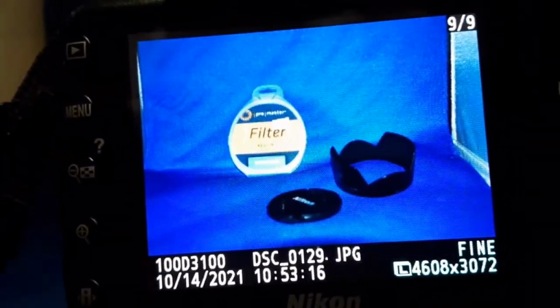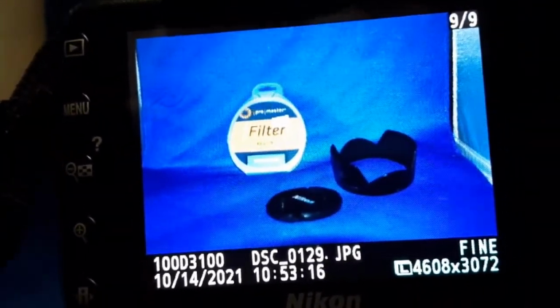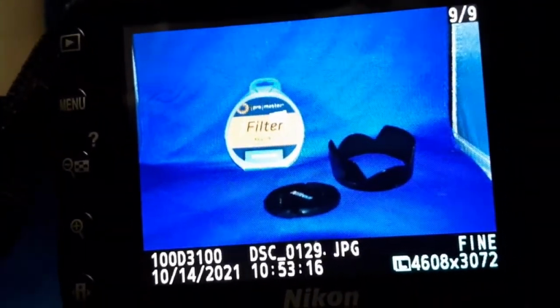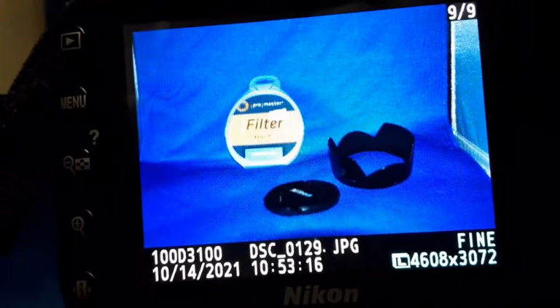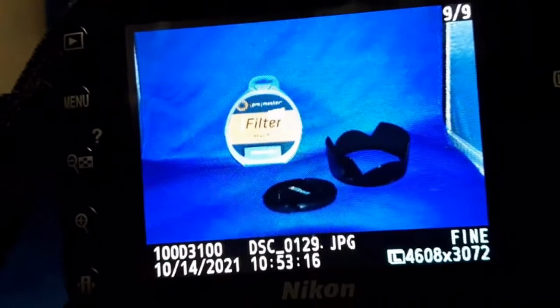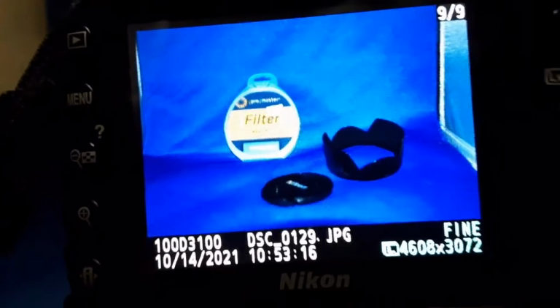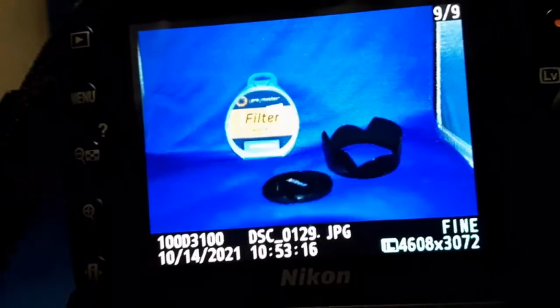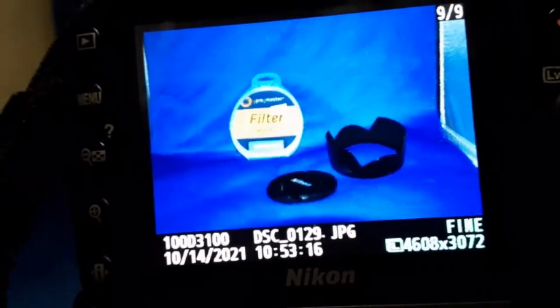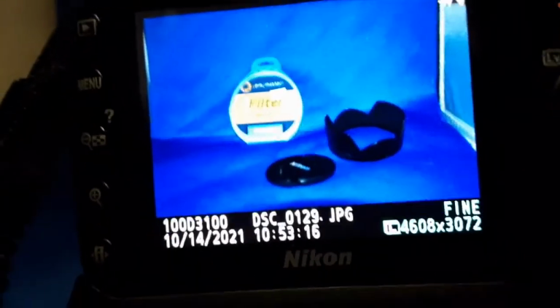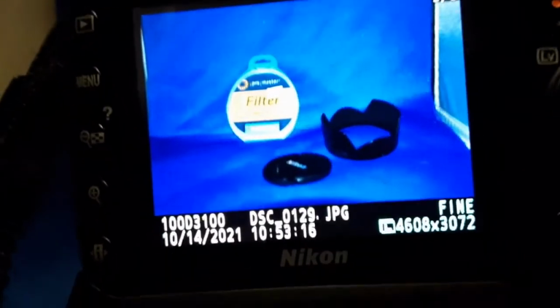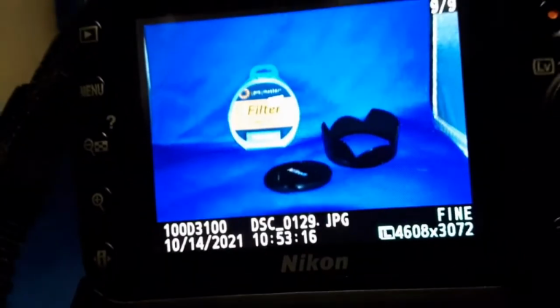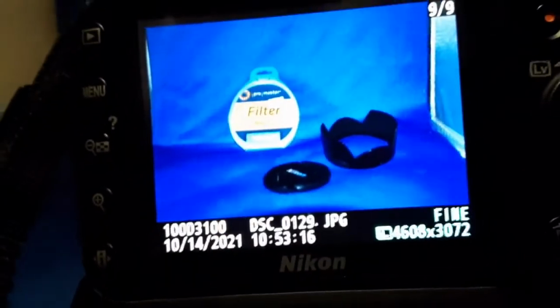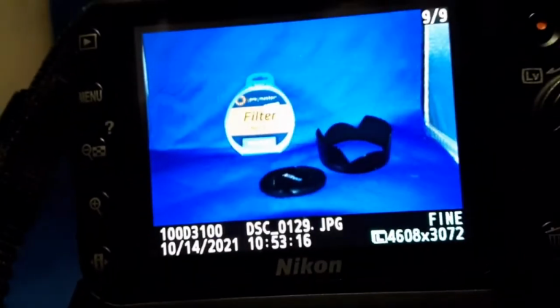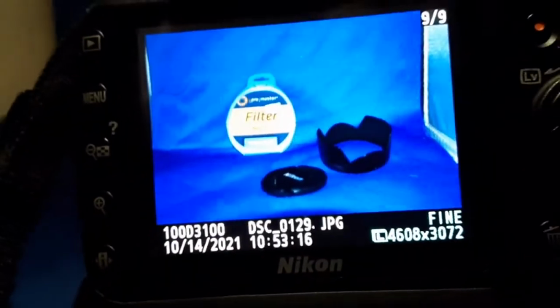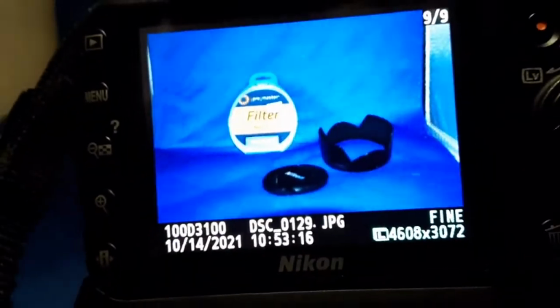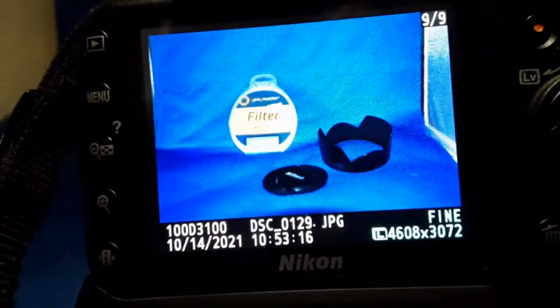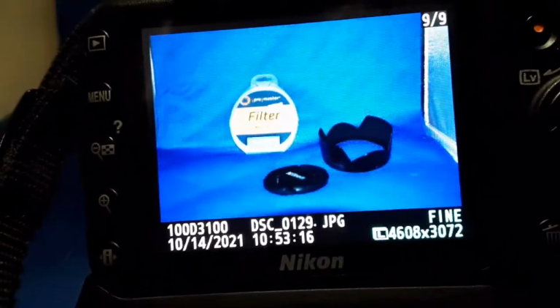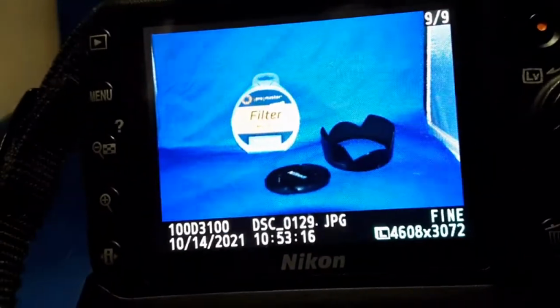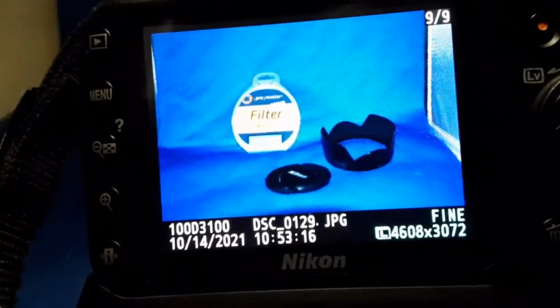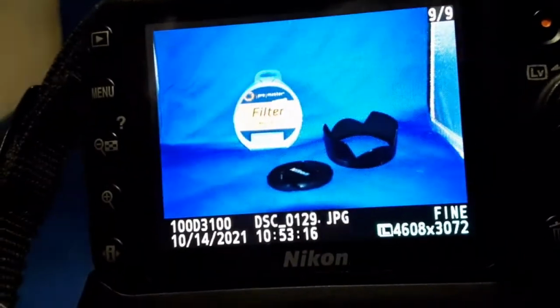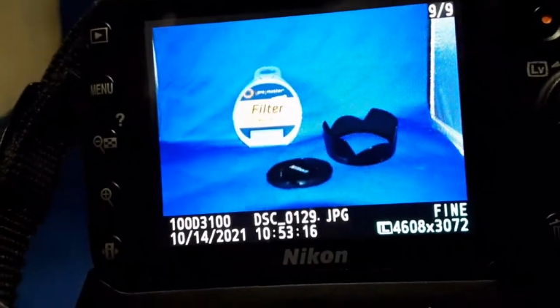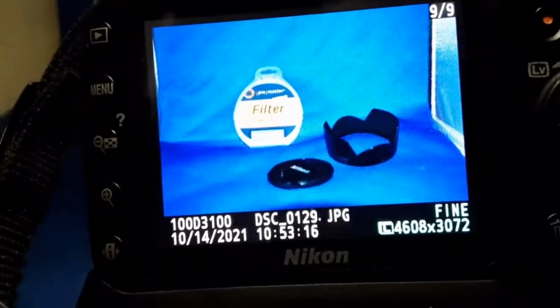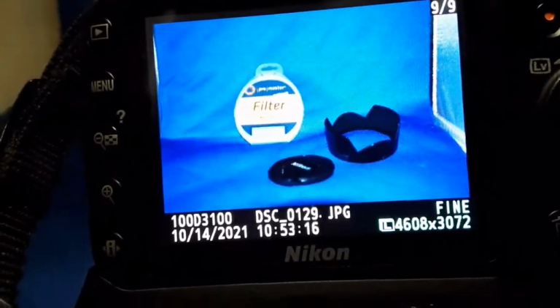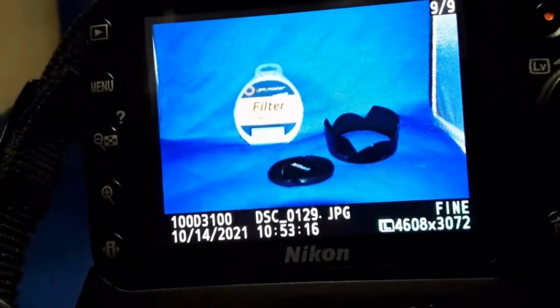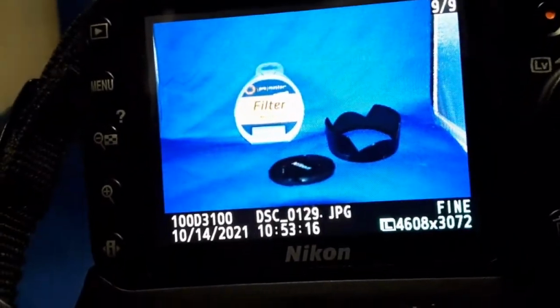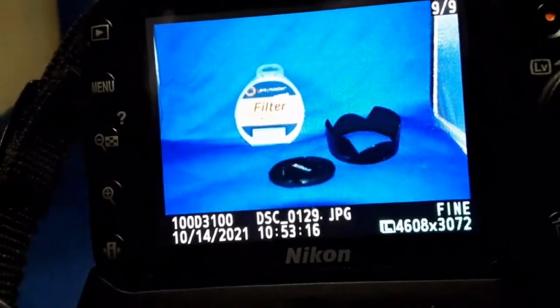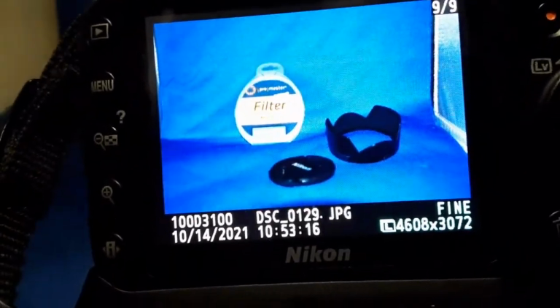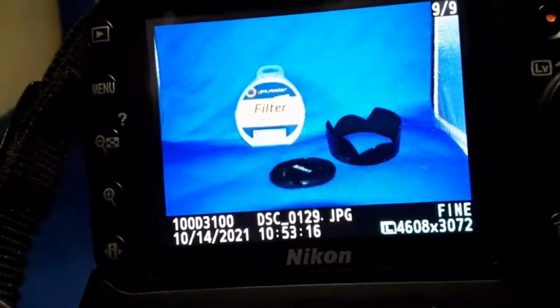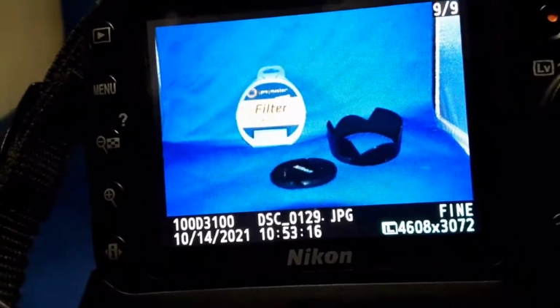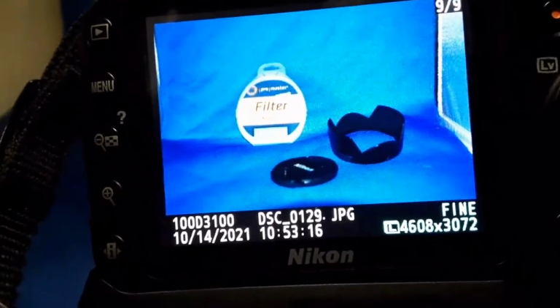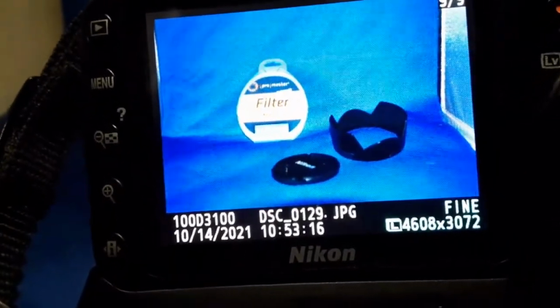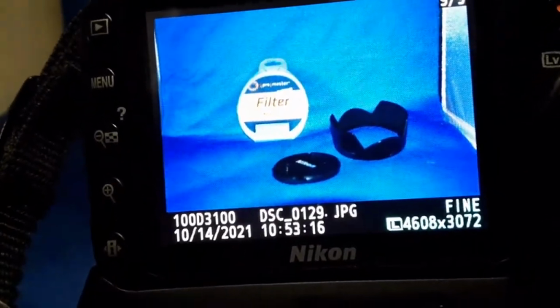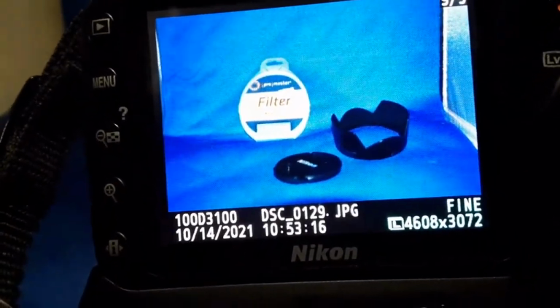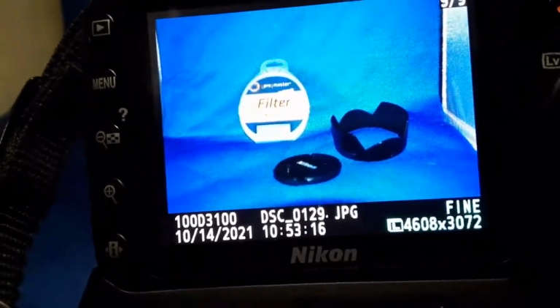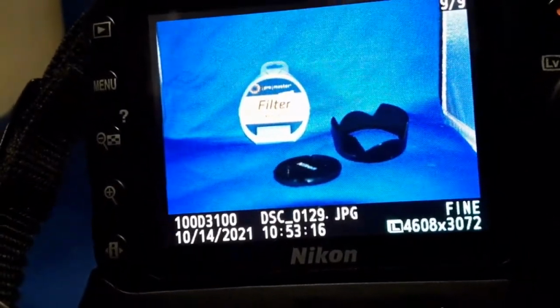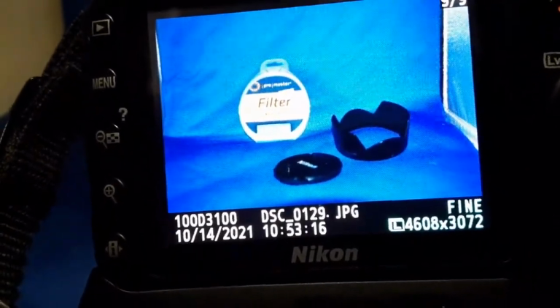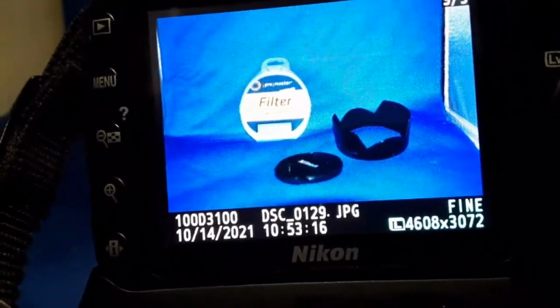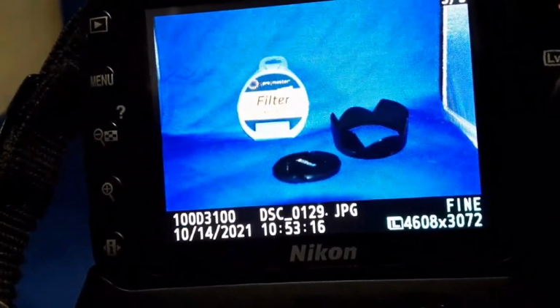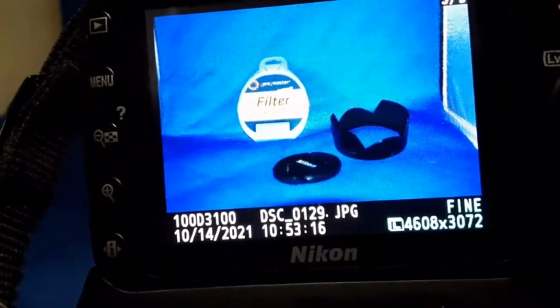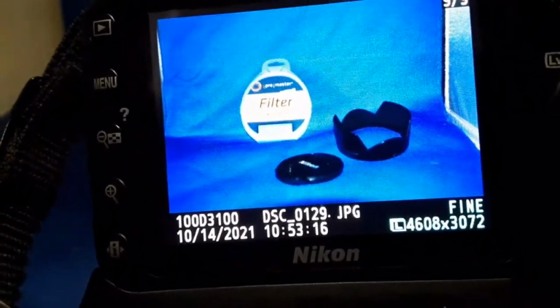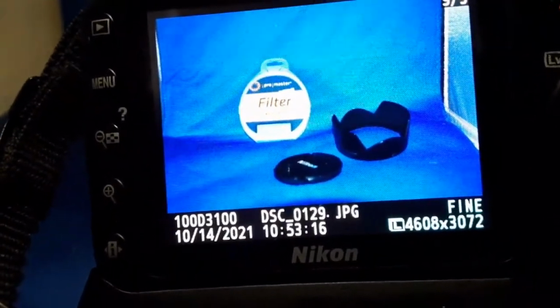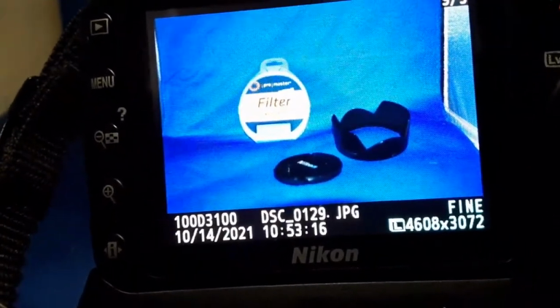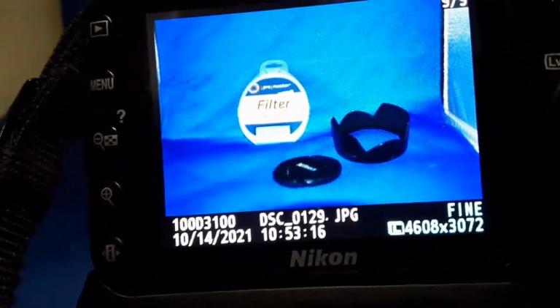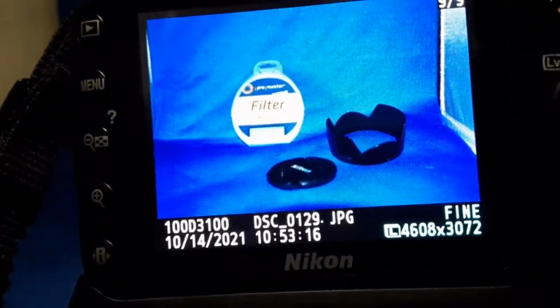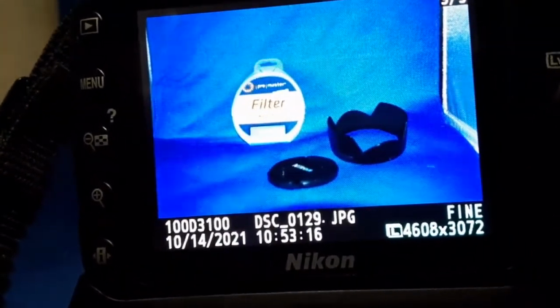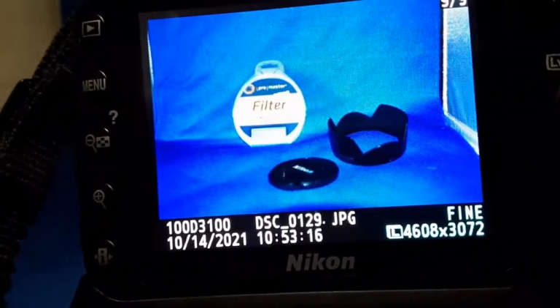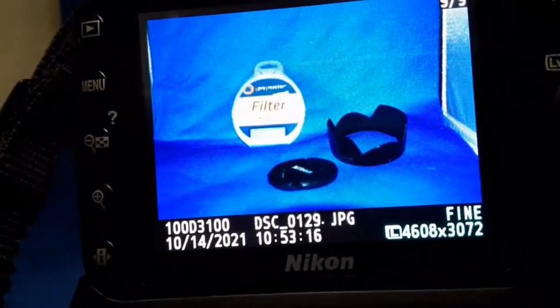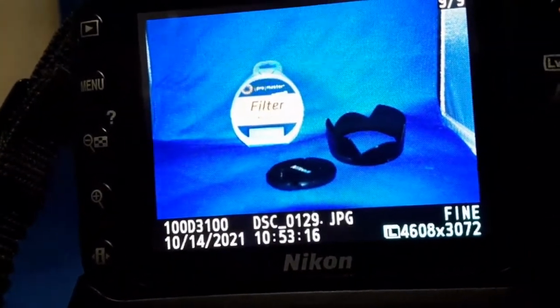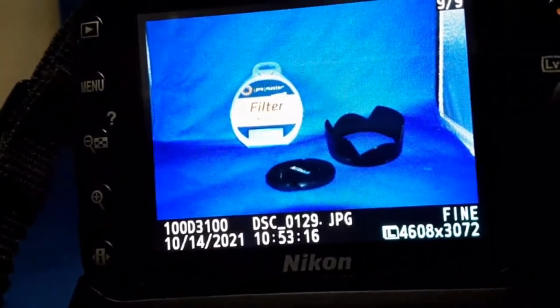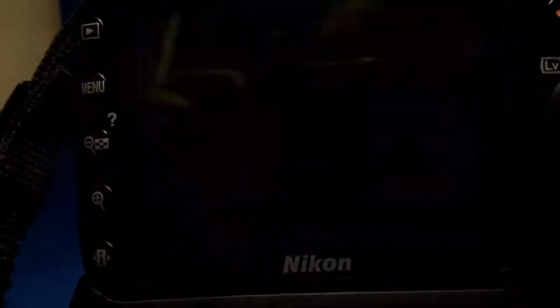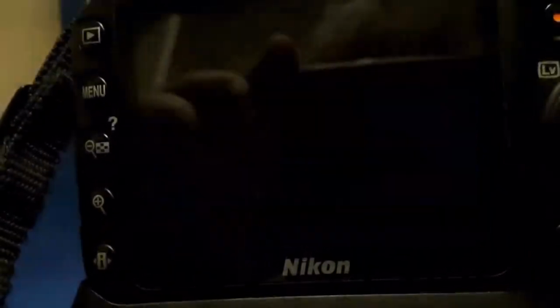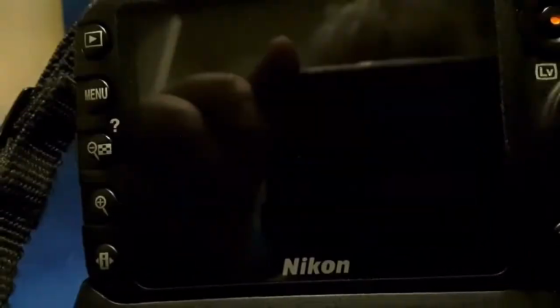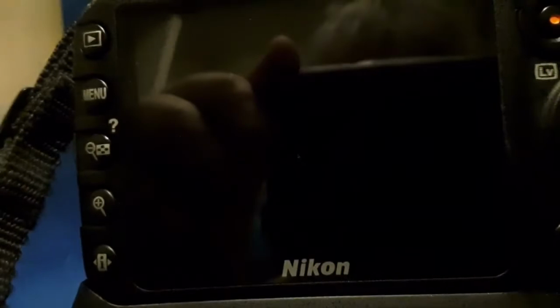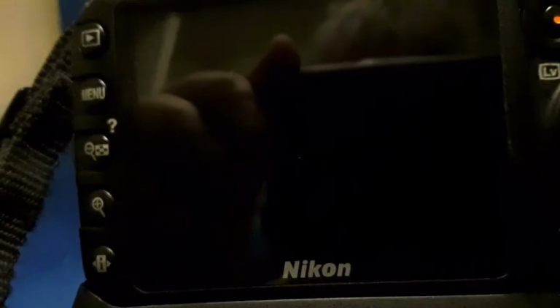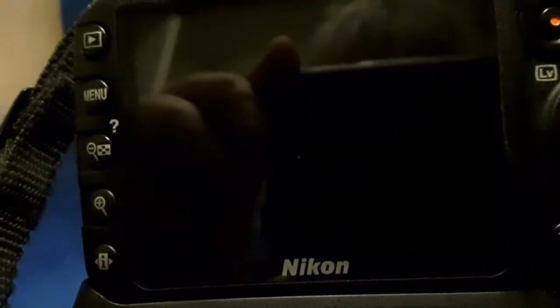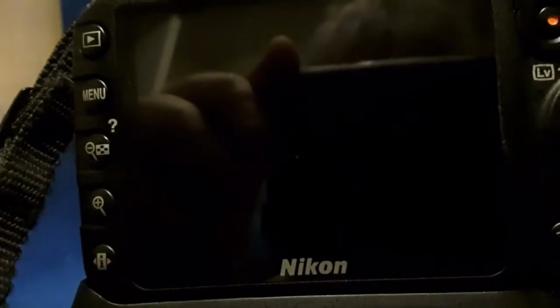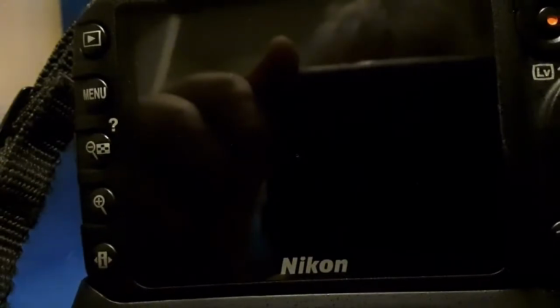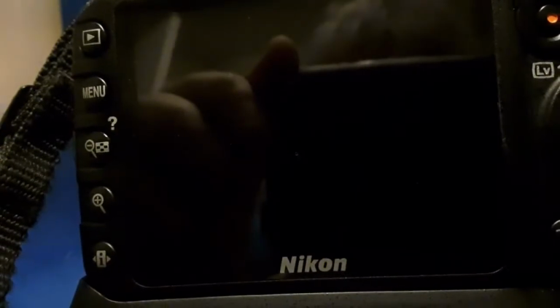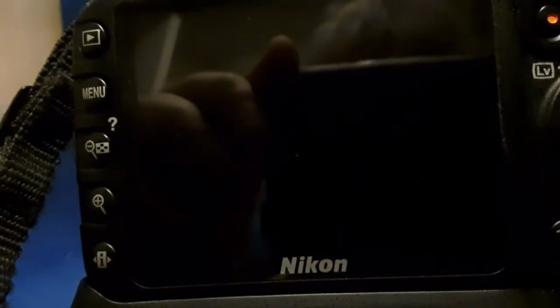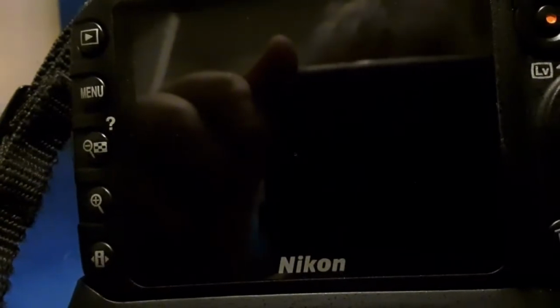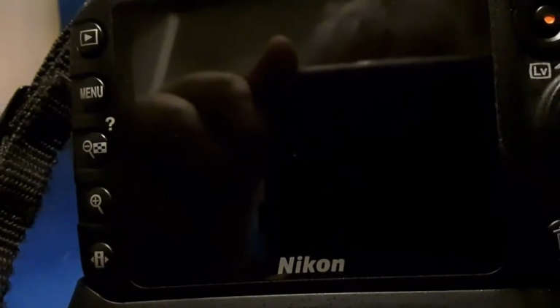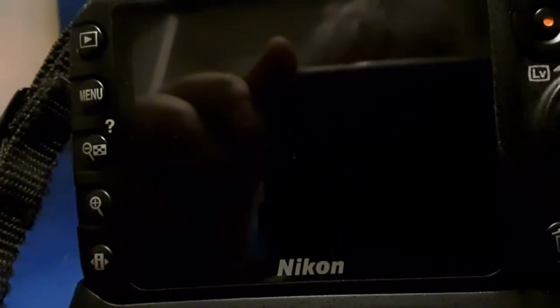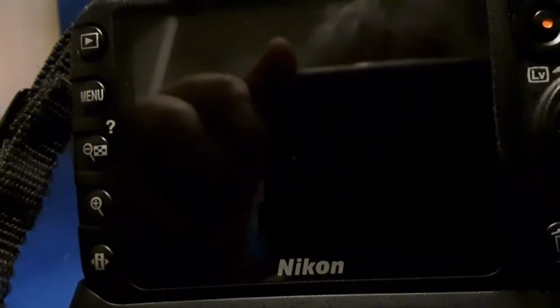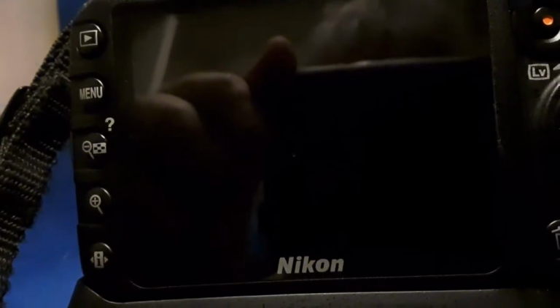Let's get it outdoors and see what it really does. It's kind of a dark foggy day here in Vermont, so I'm not sure if we get the colors to pop.